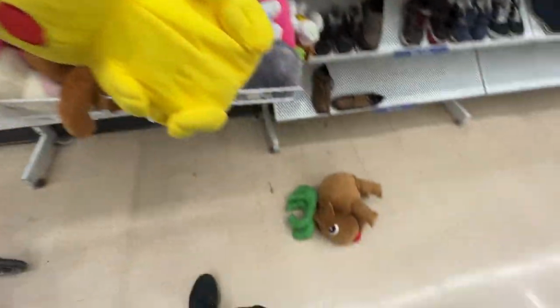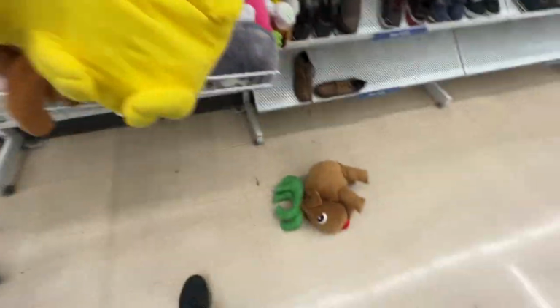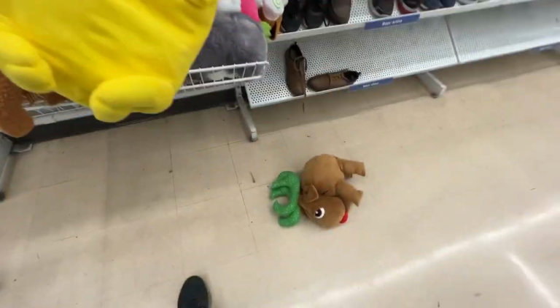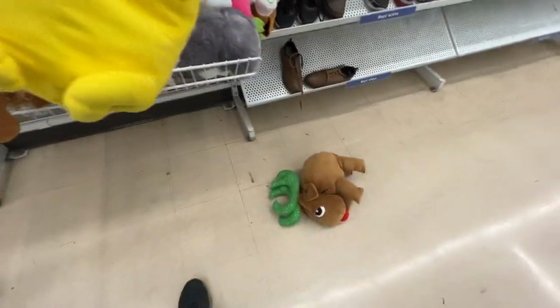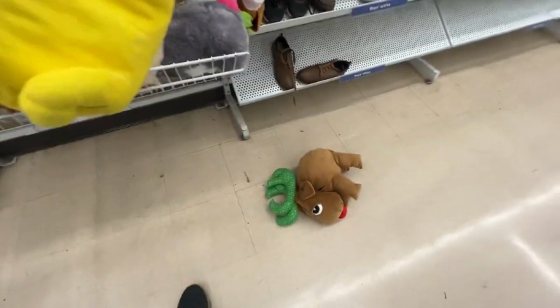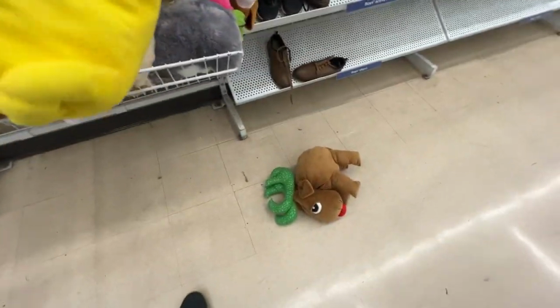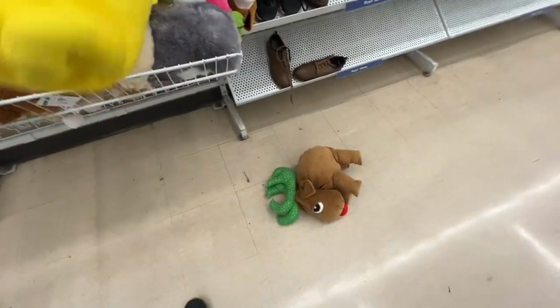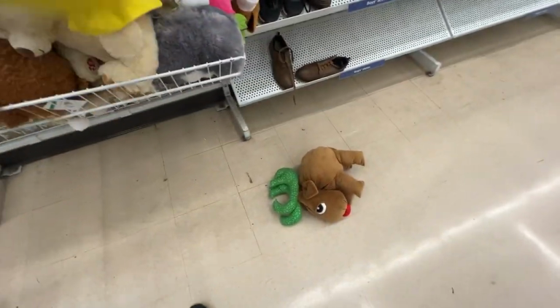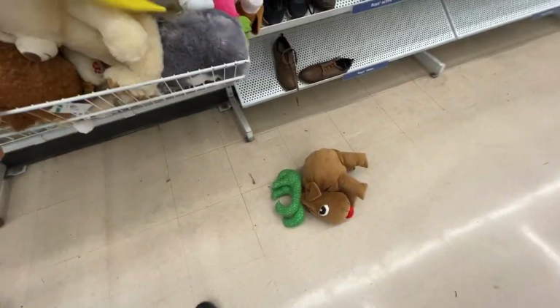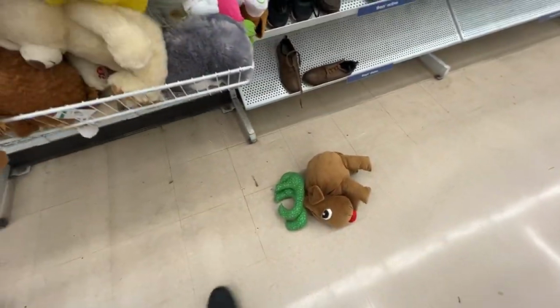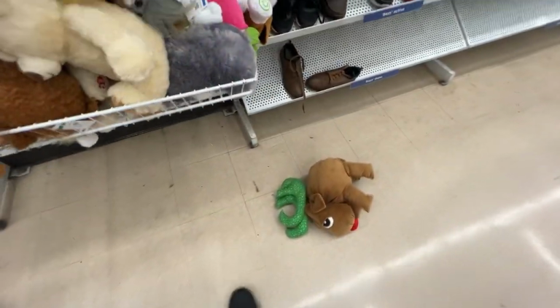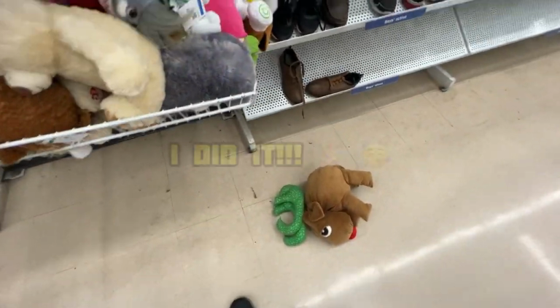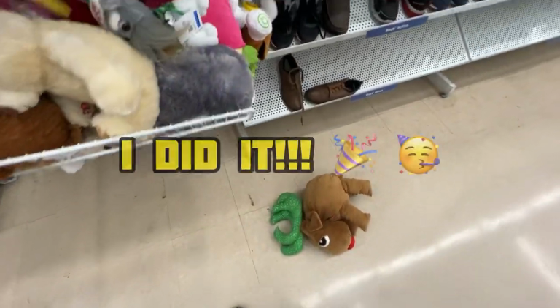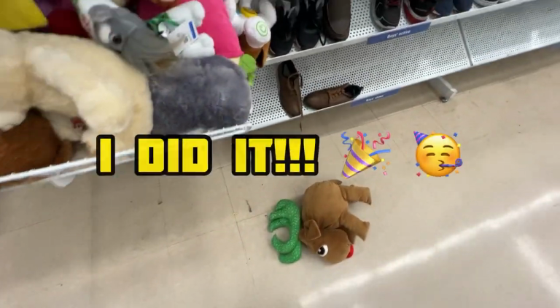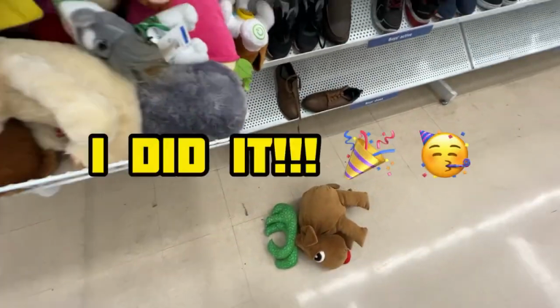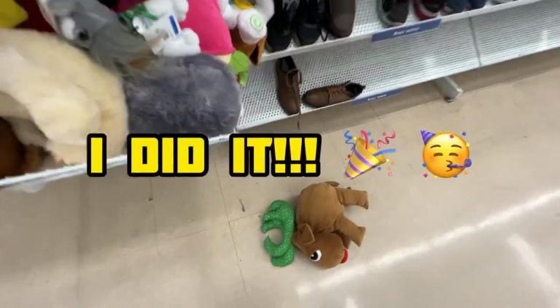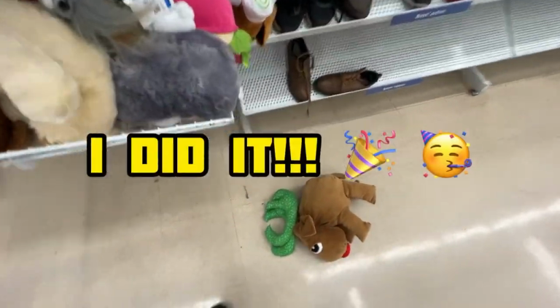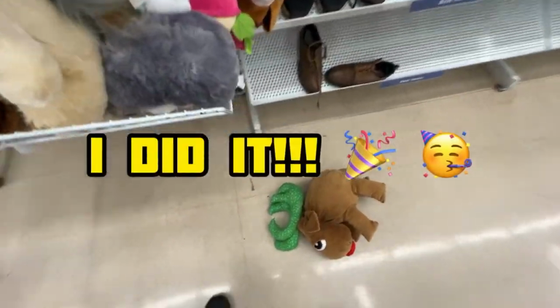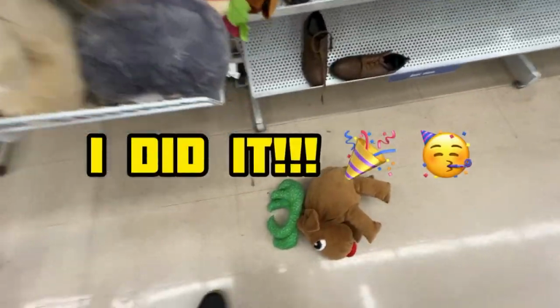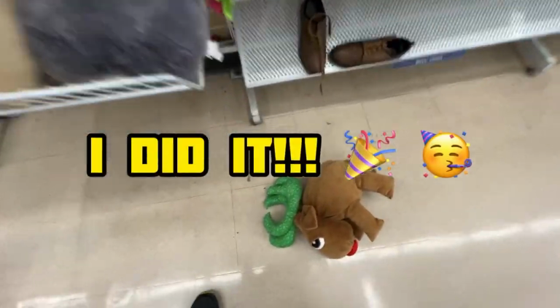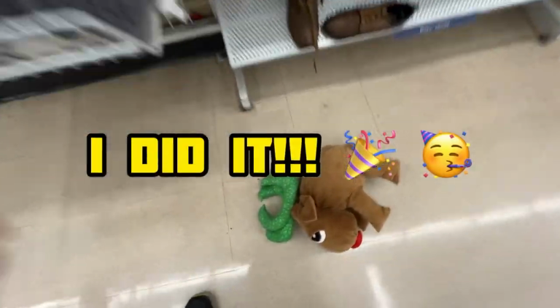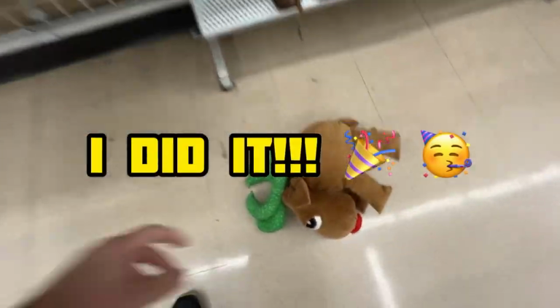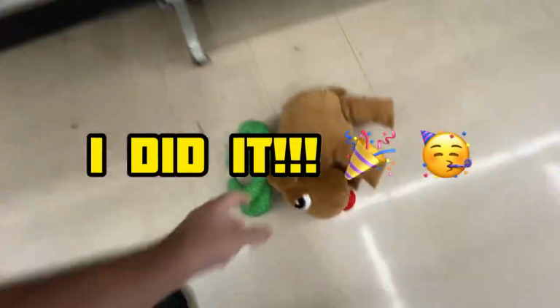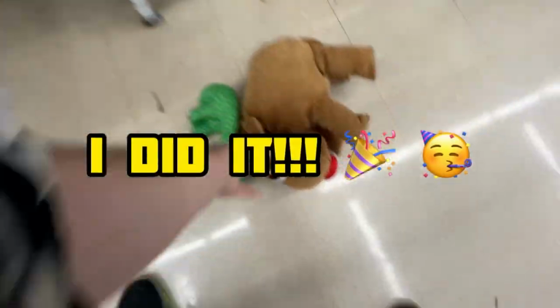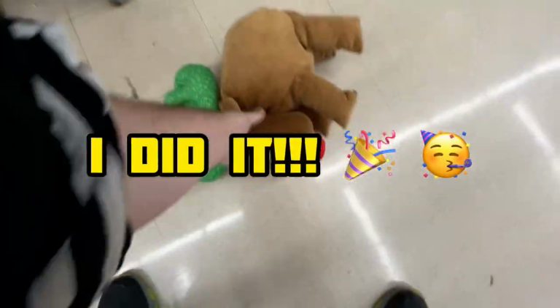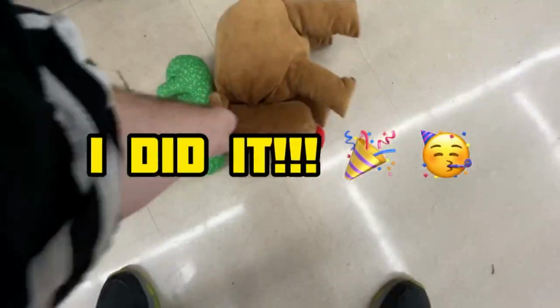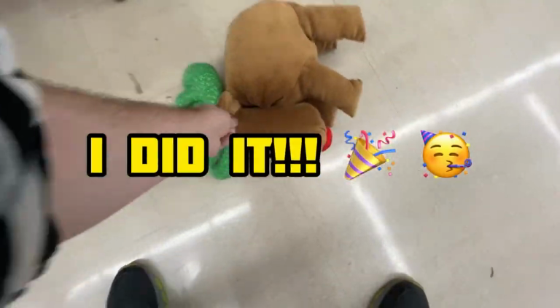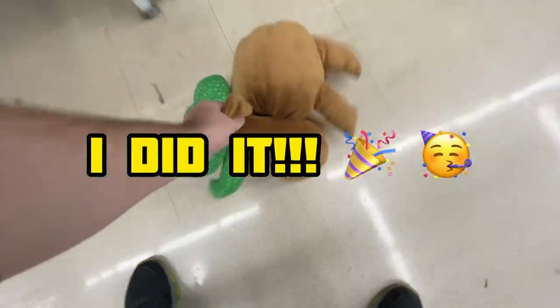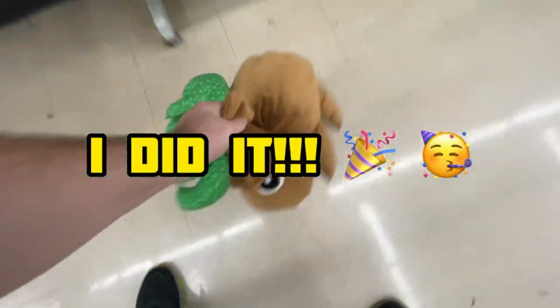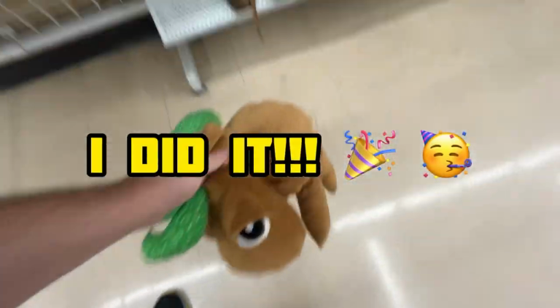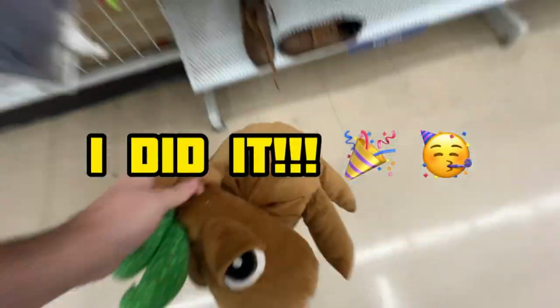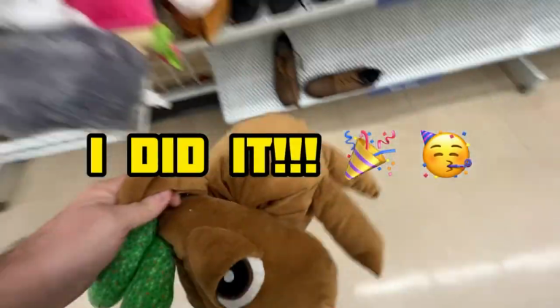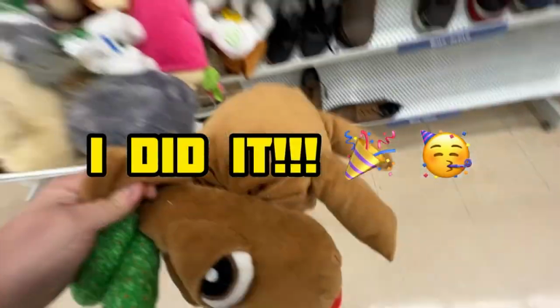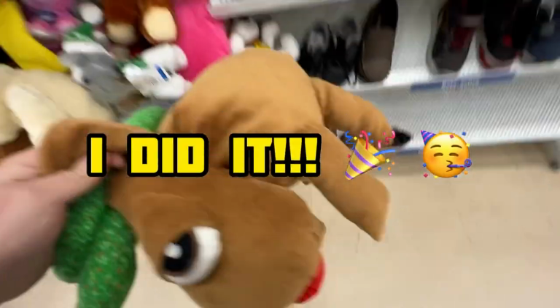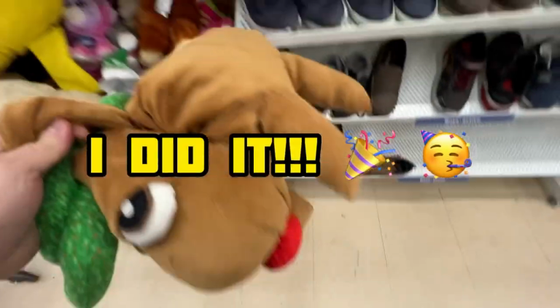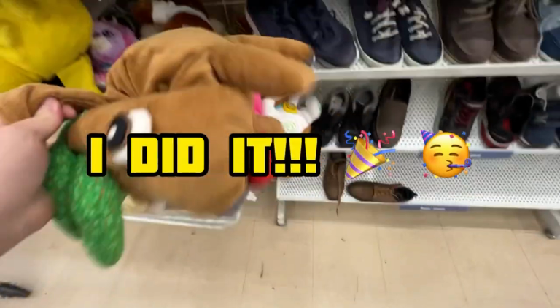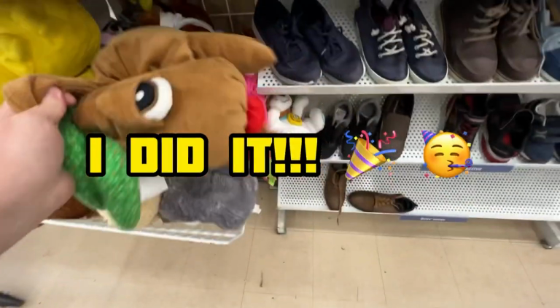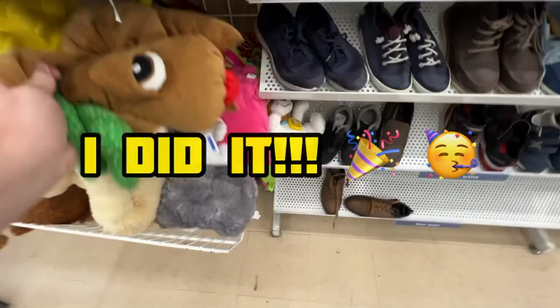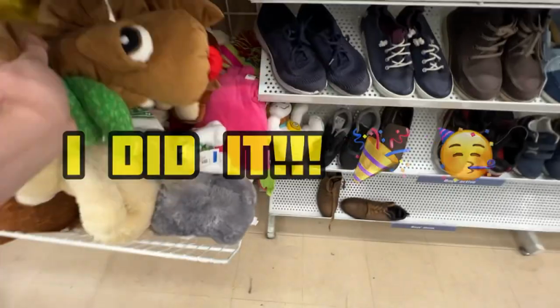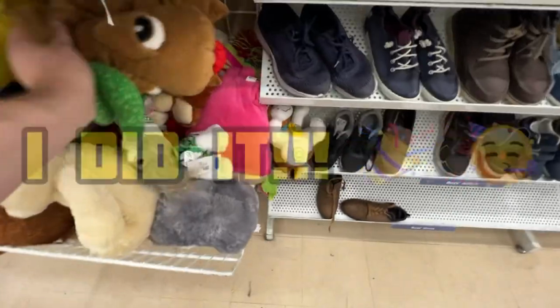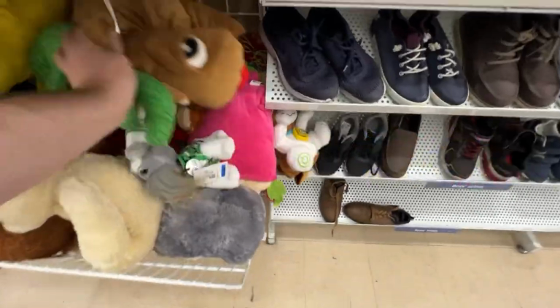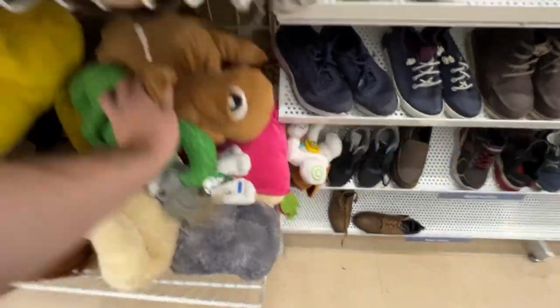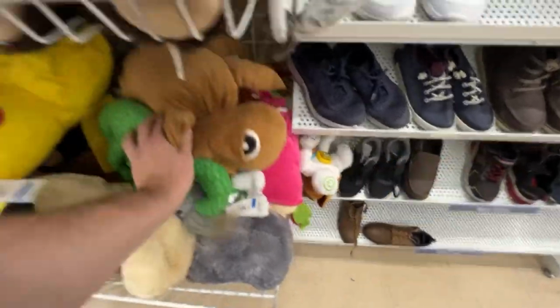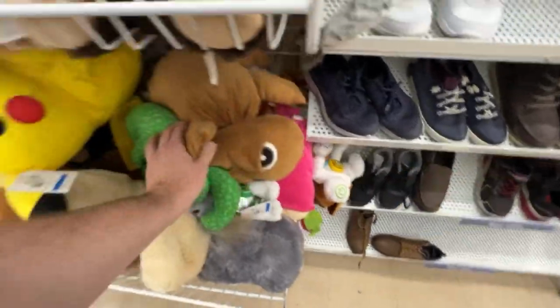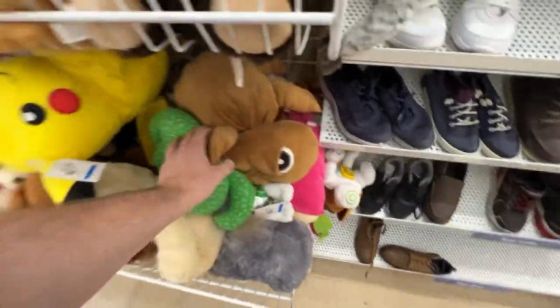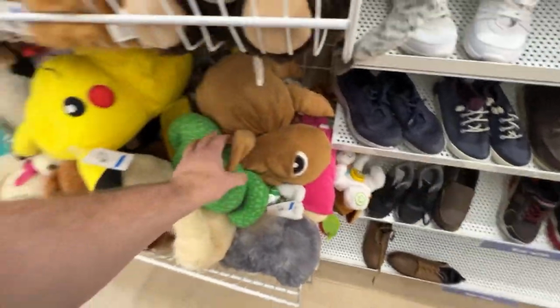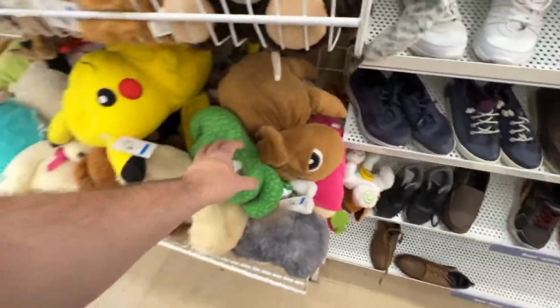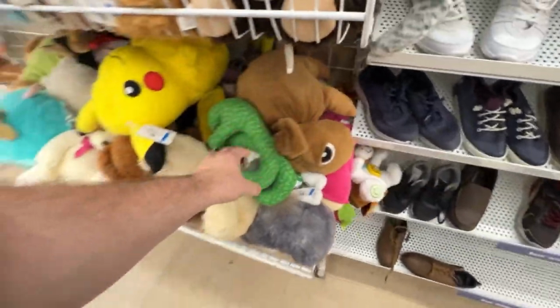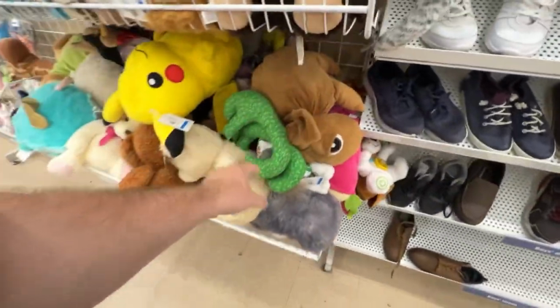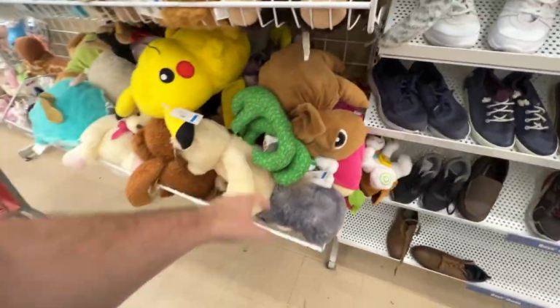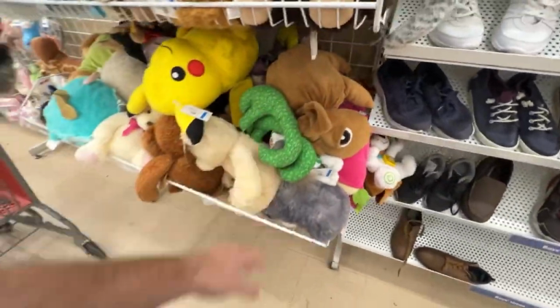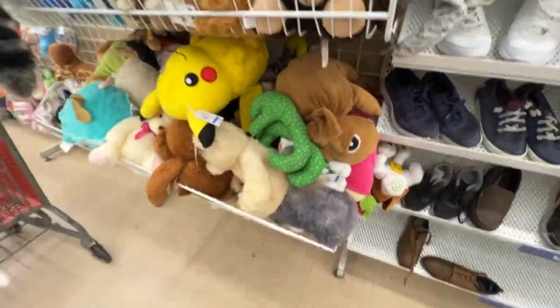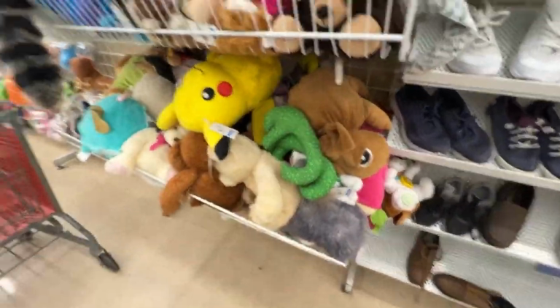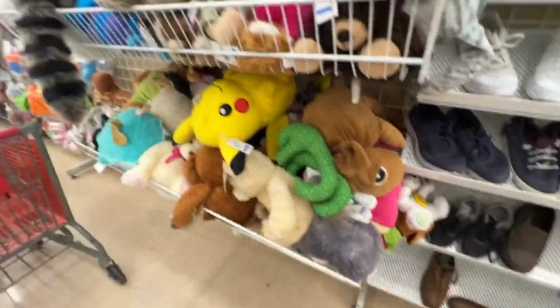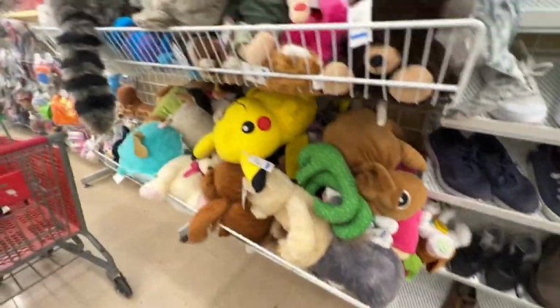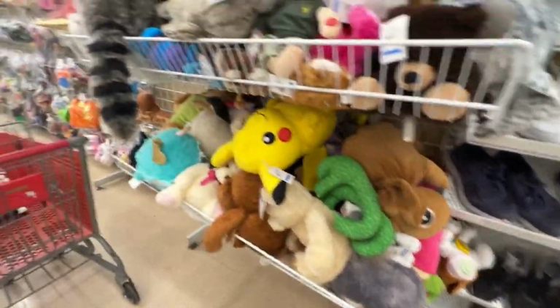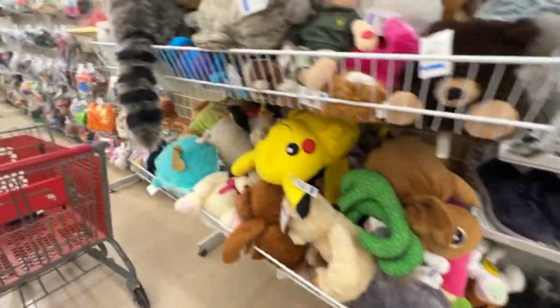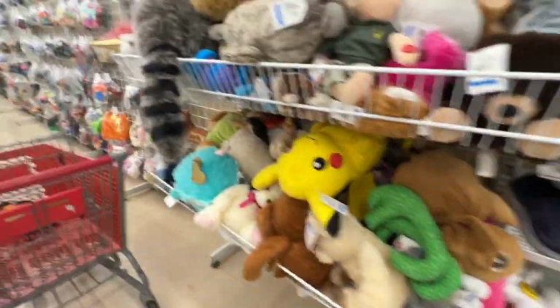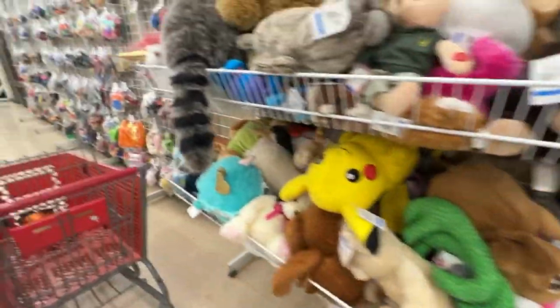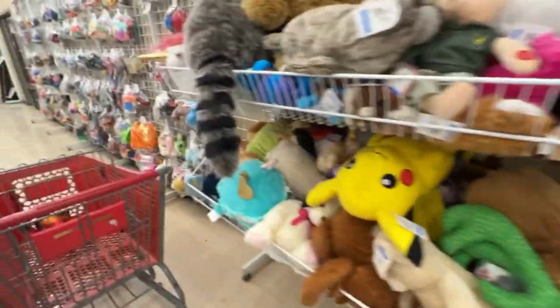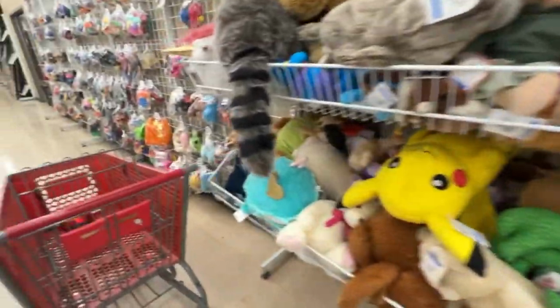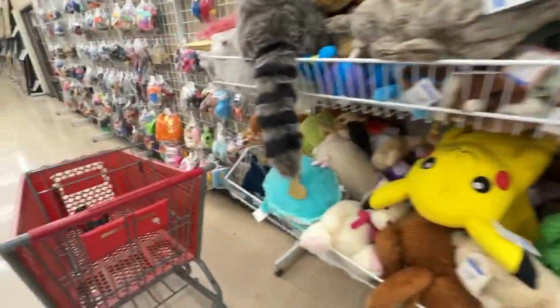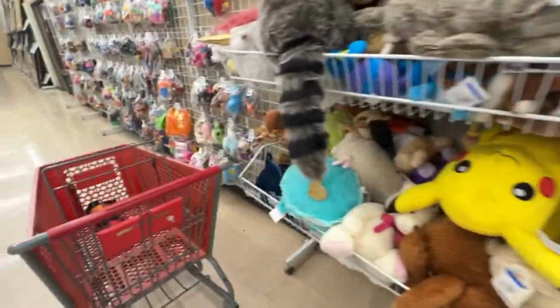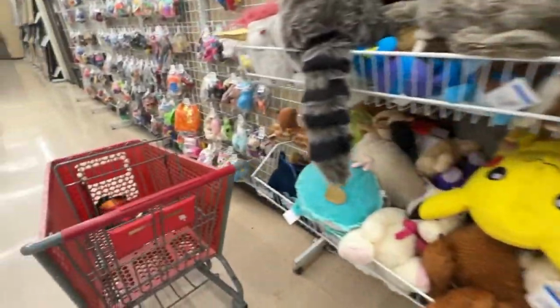I dropped something - number one of the day. I drop something every video, and this happened within like the first two minutes.